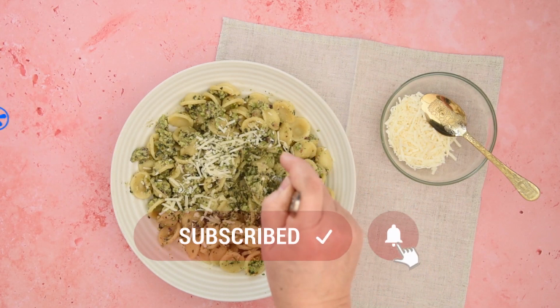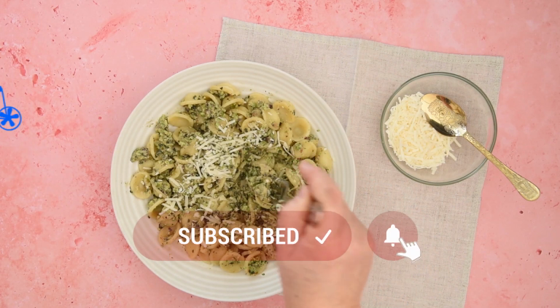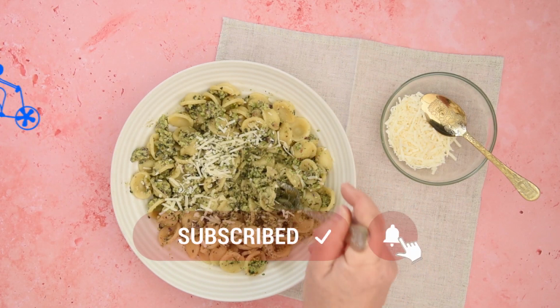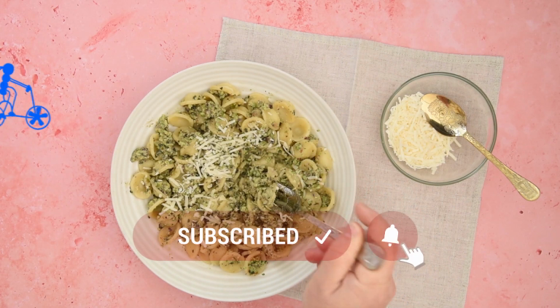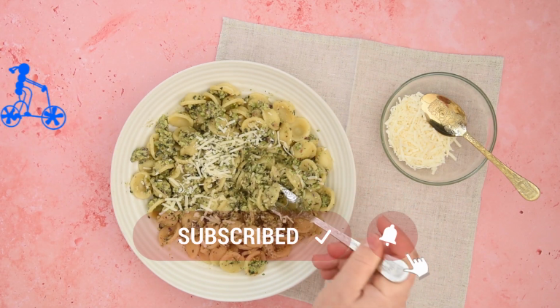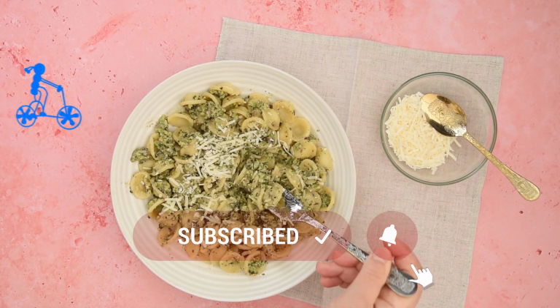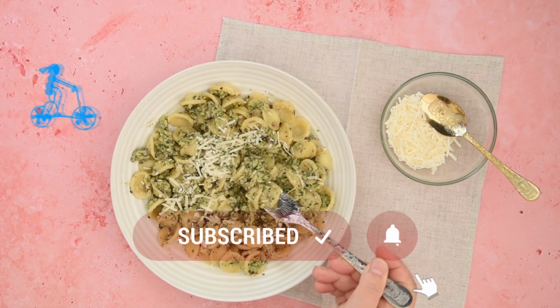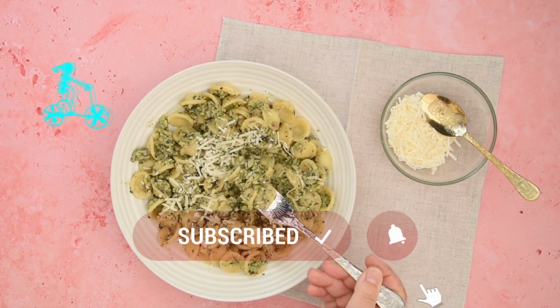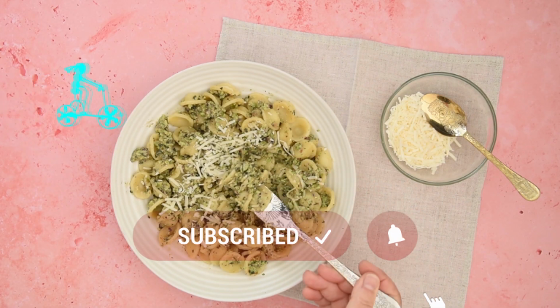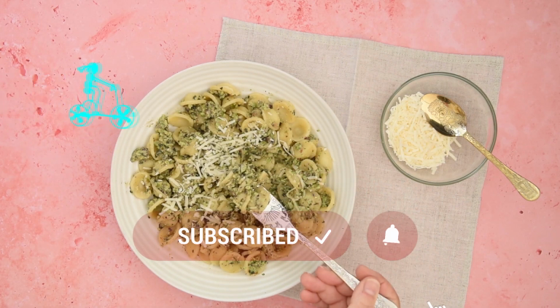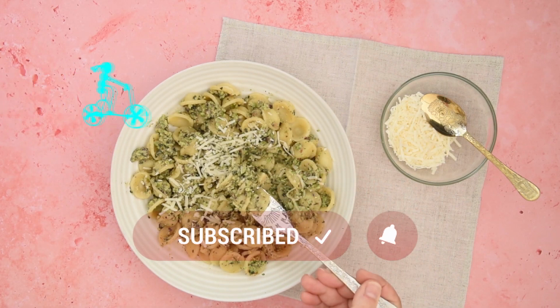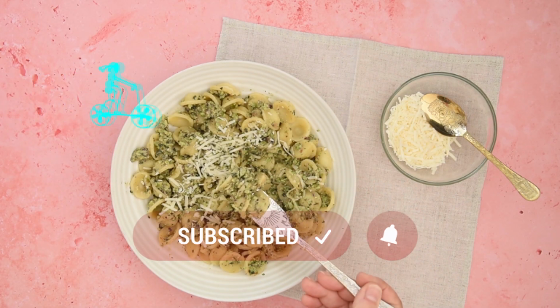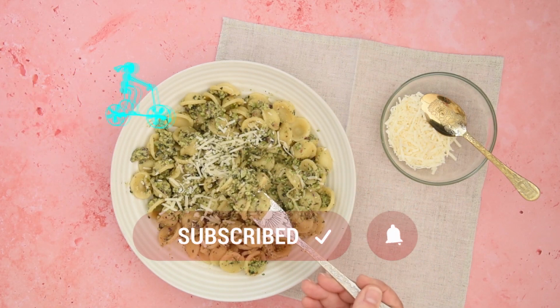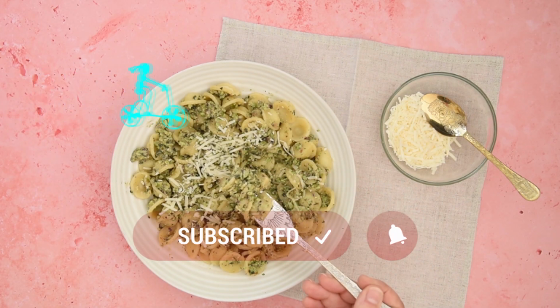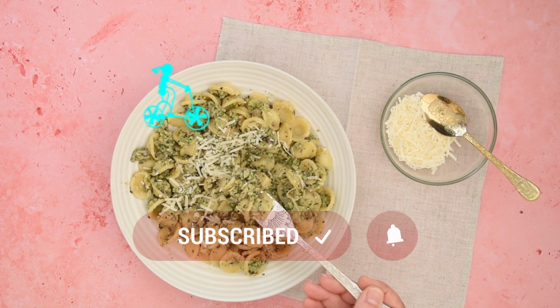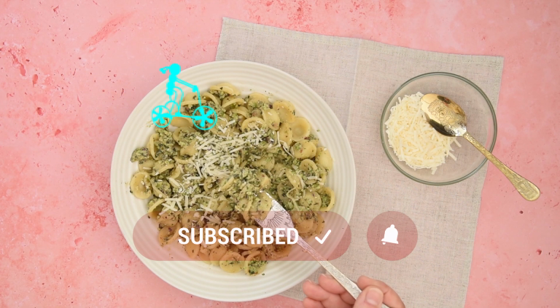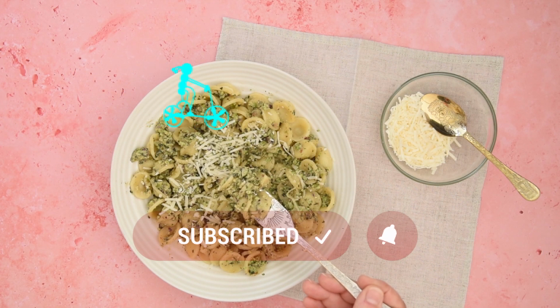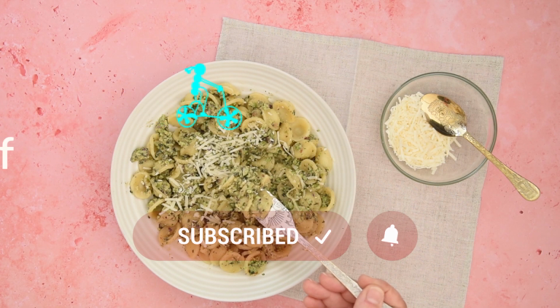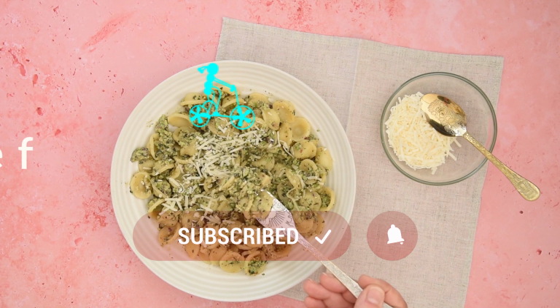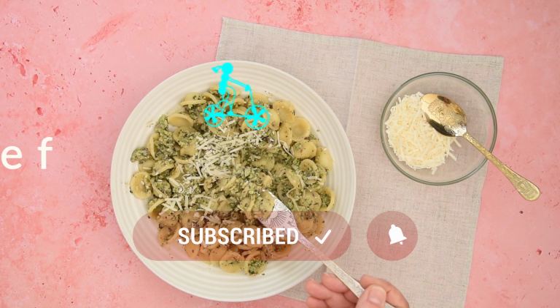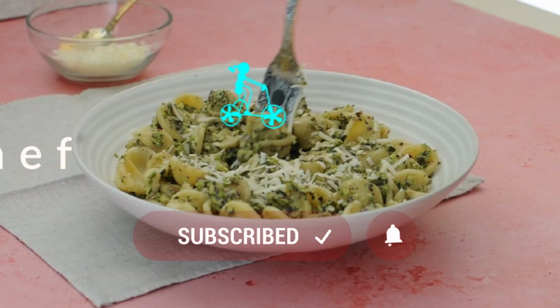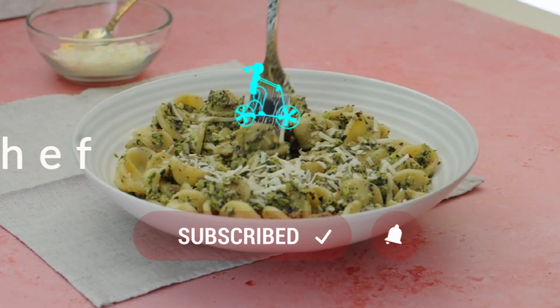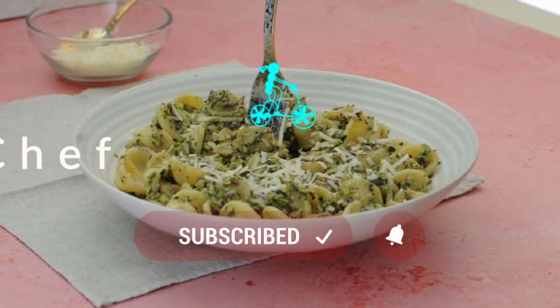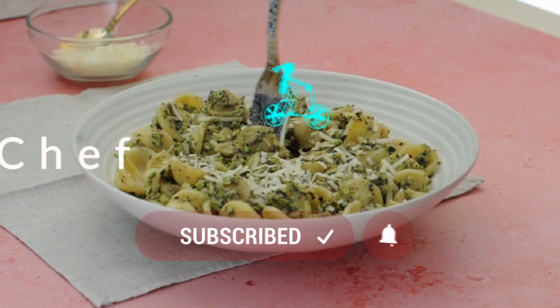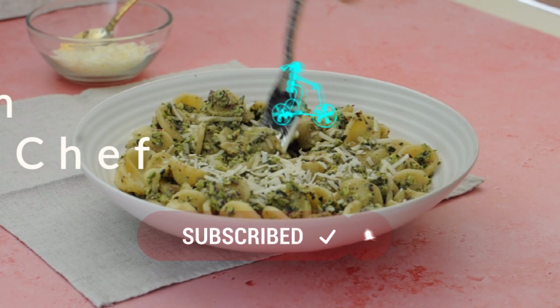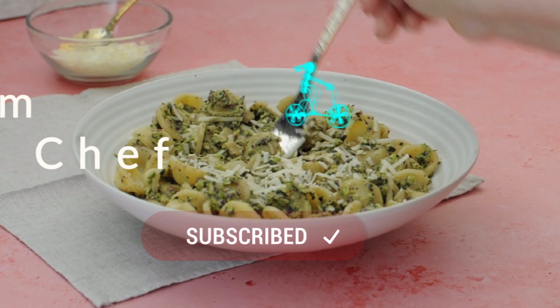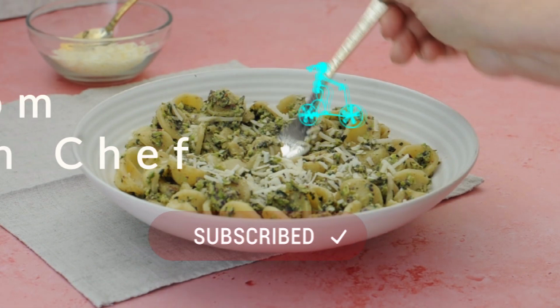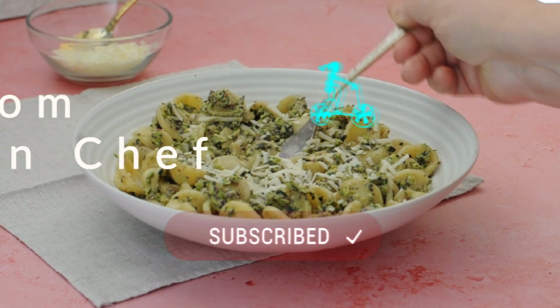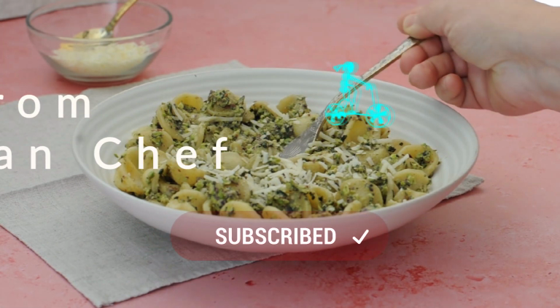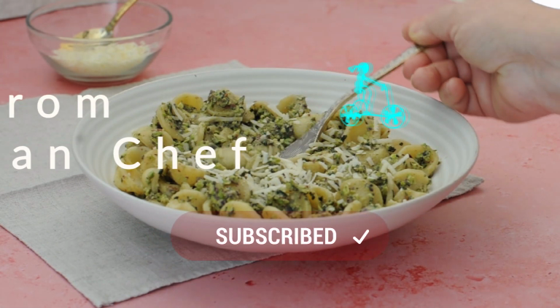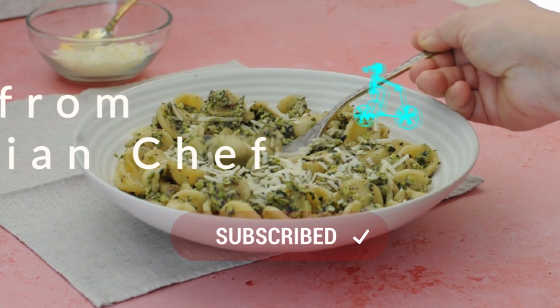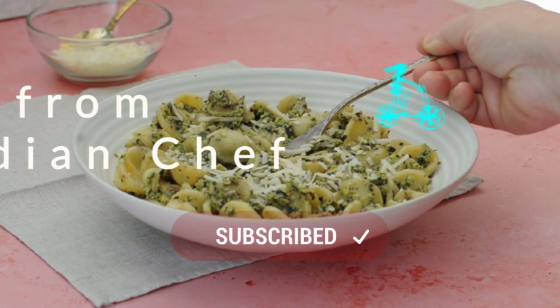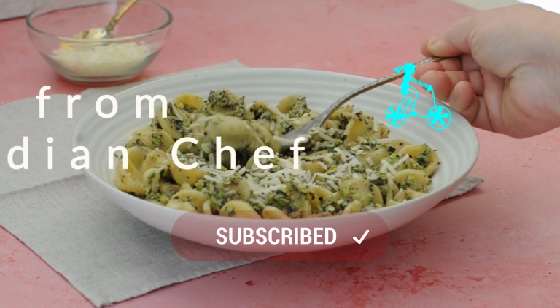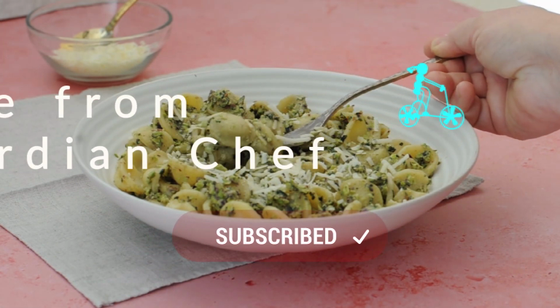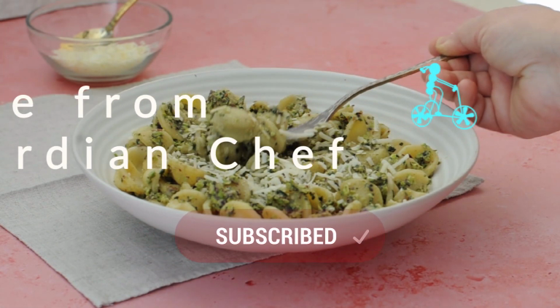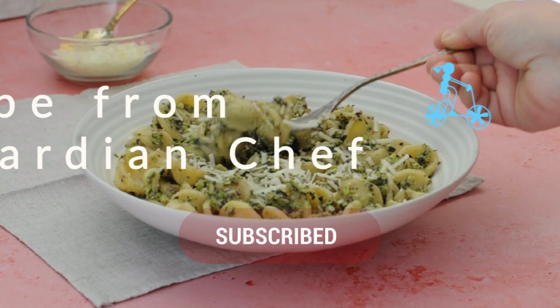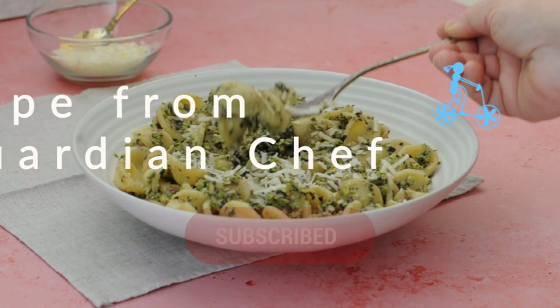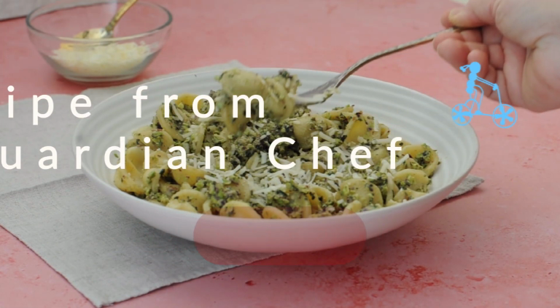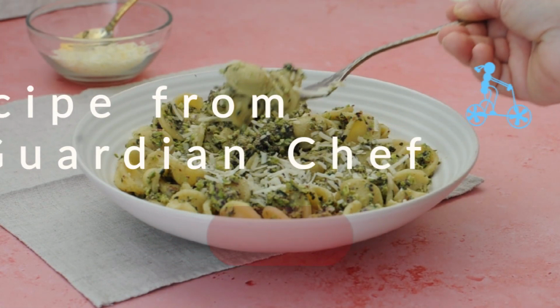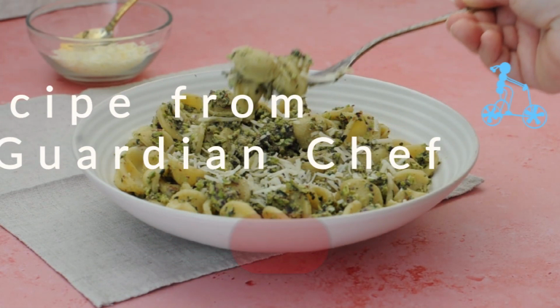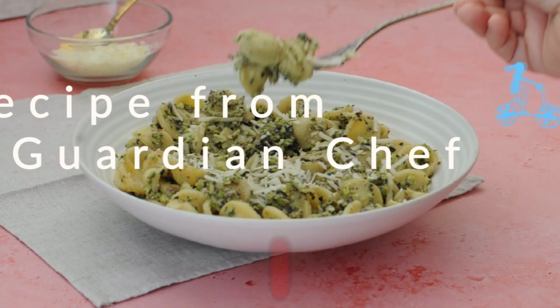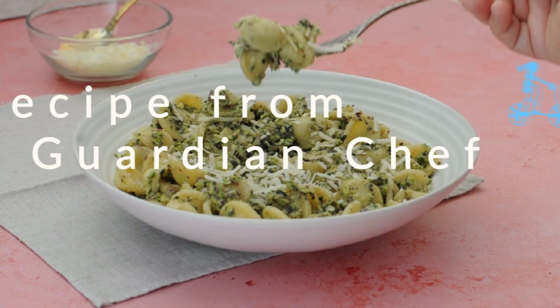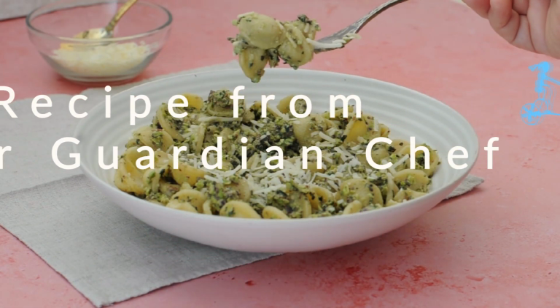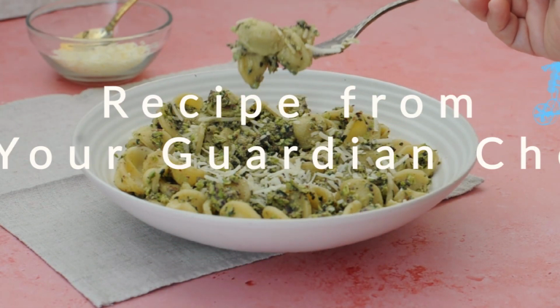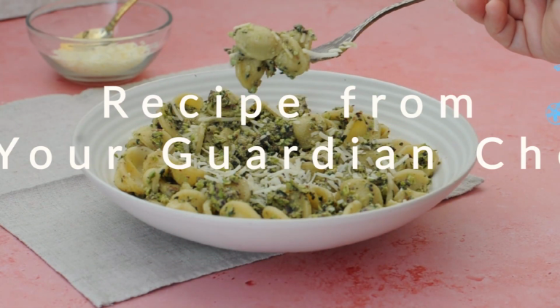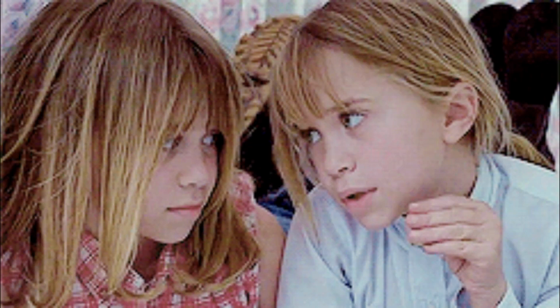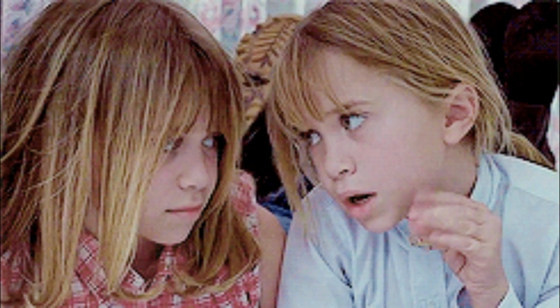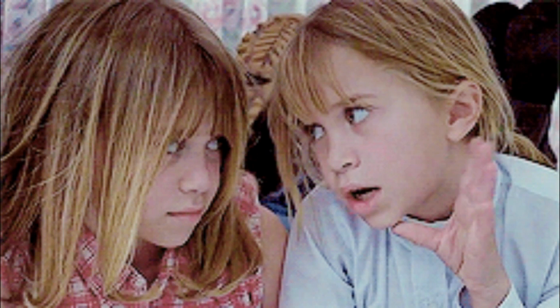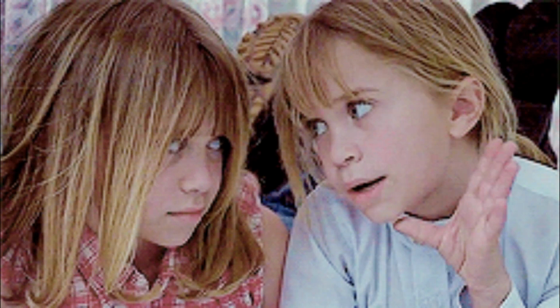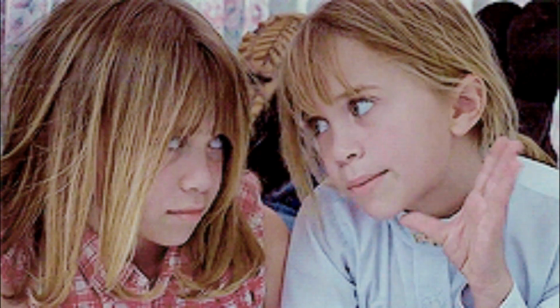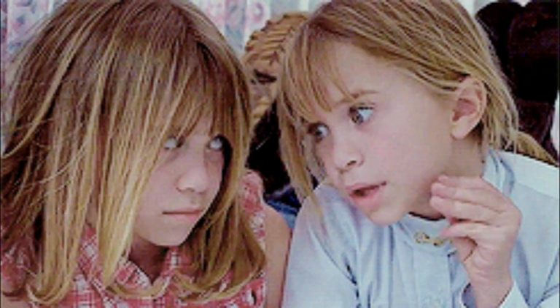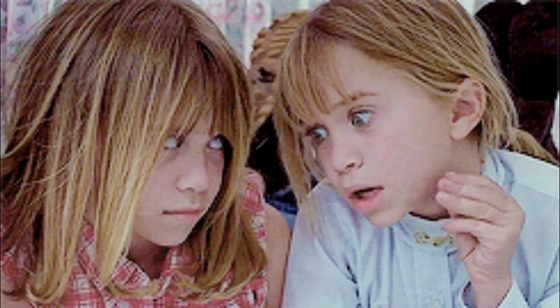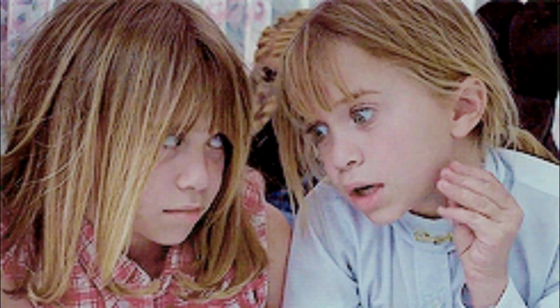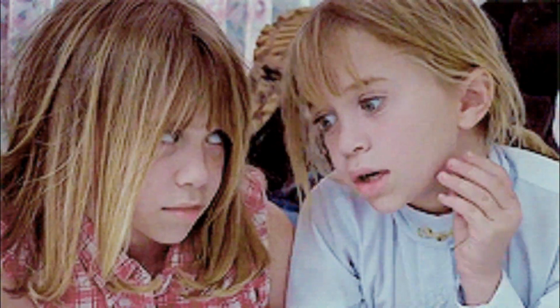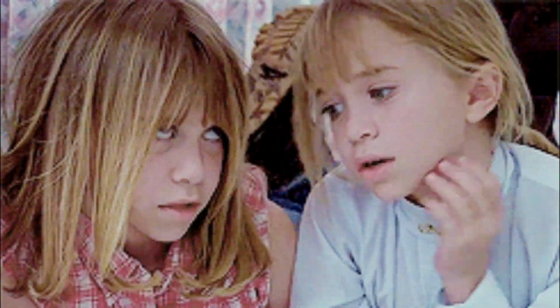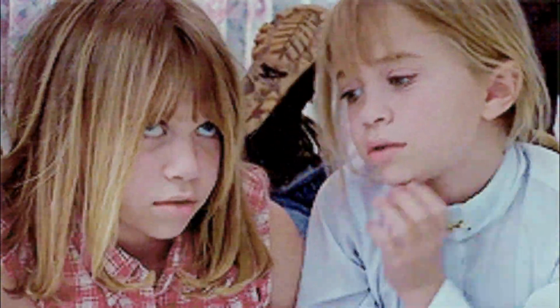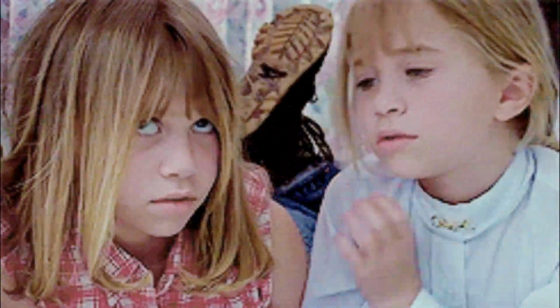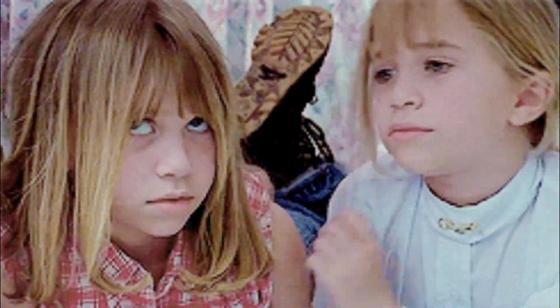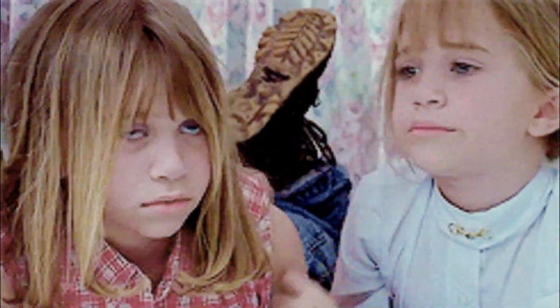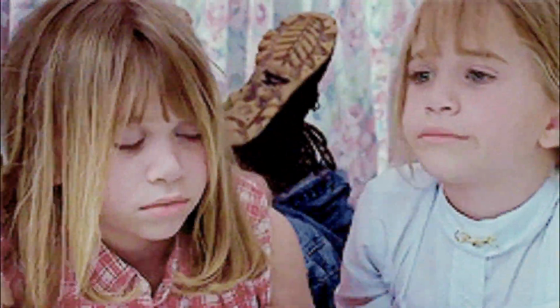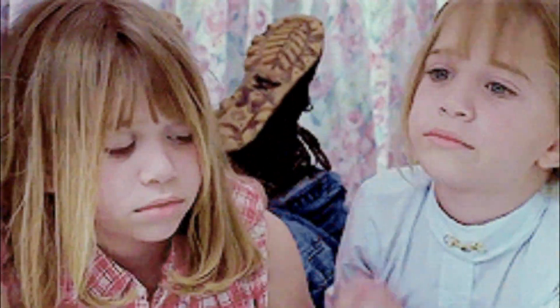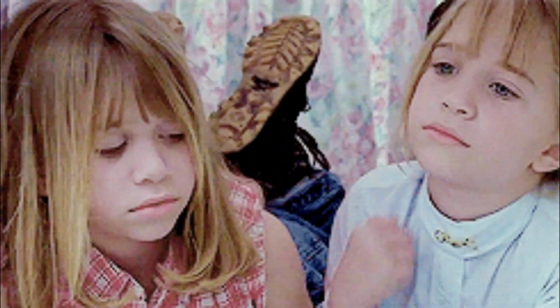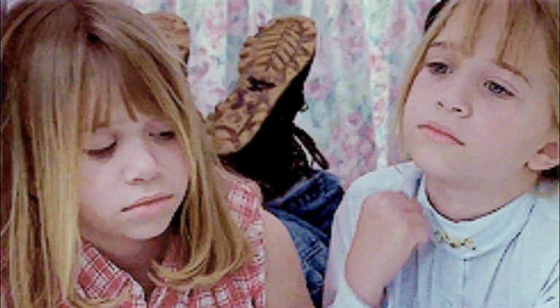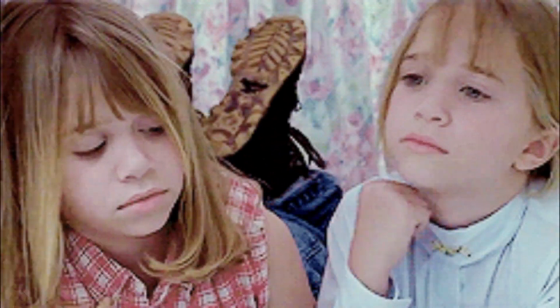In Sicily, I had pistachios everywhere — sausage, pizza, arancini, pasta, panini, gelato...